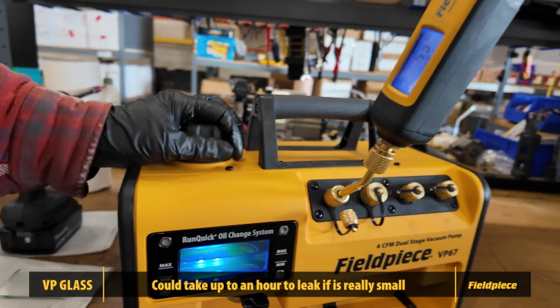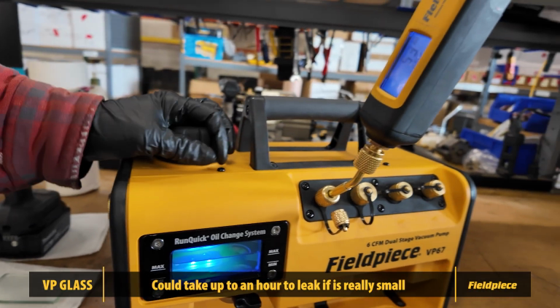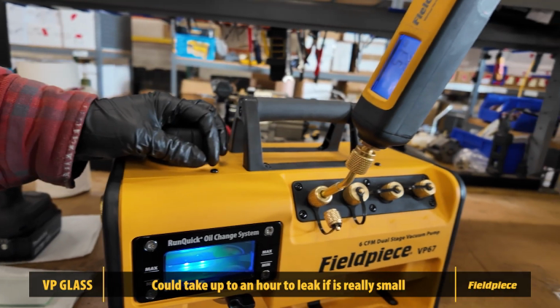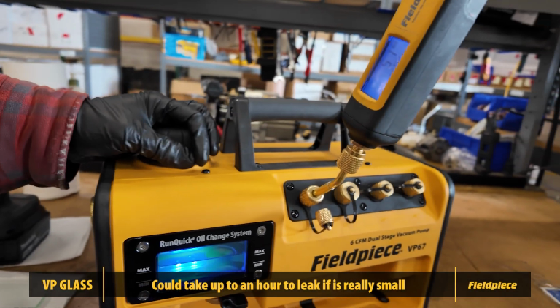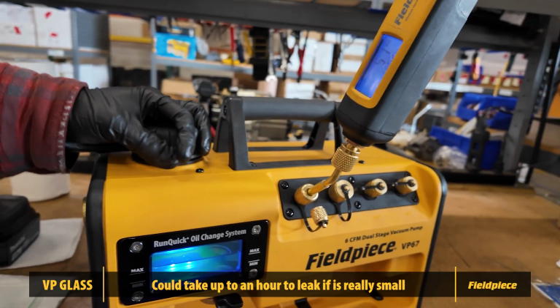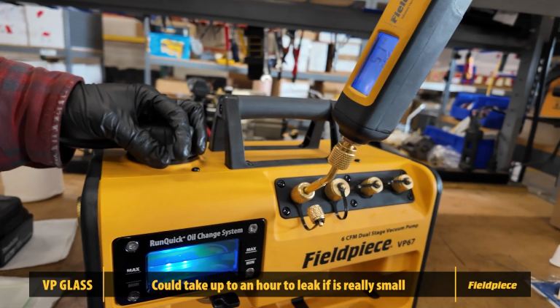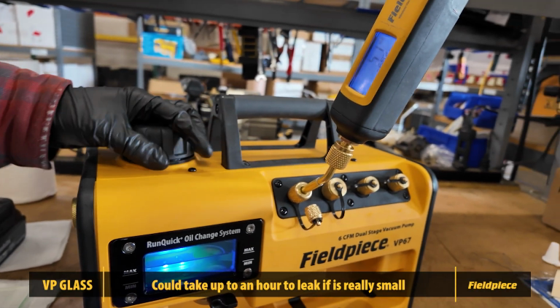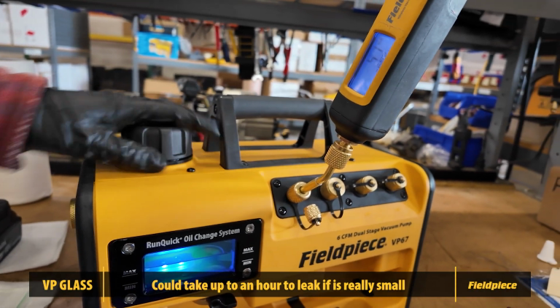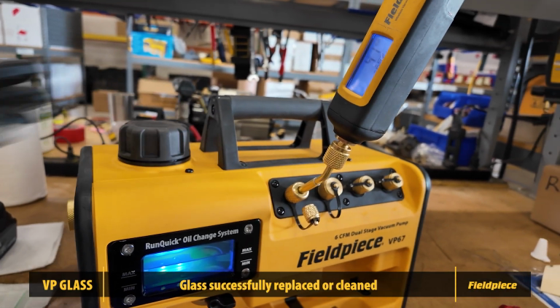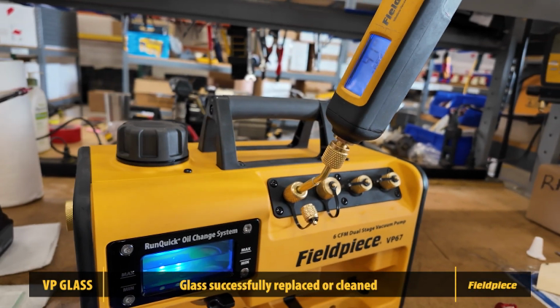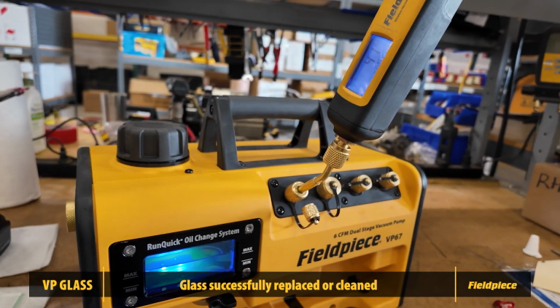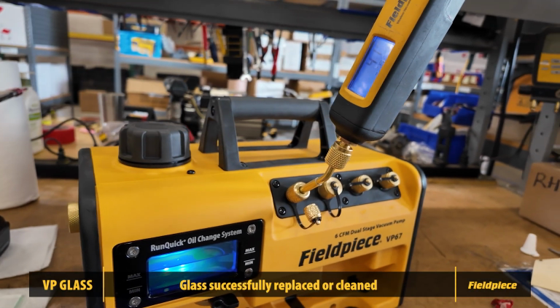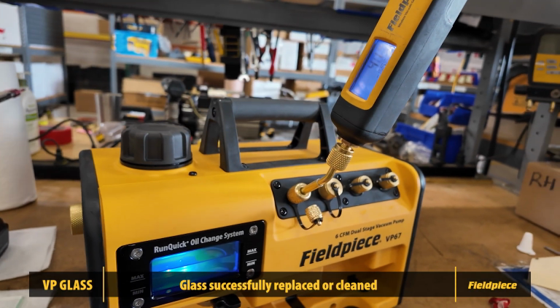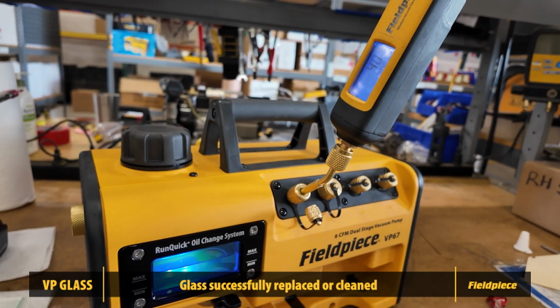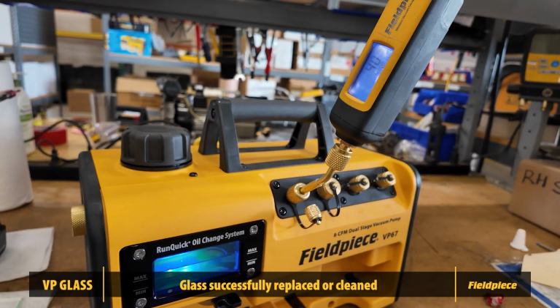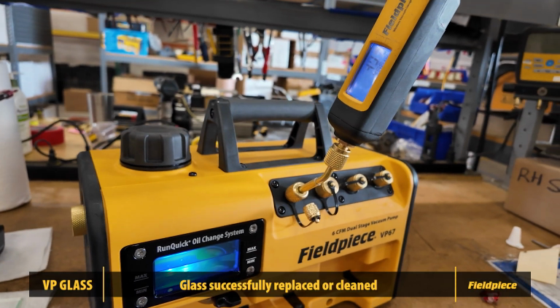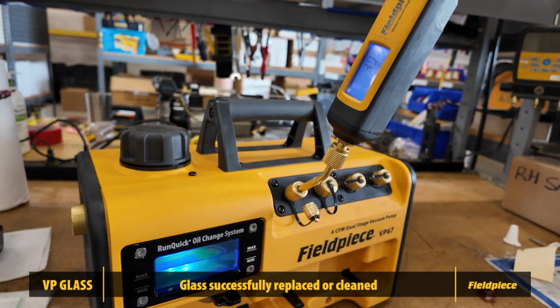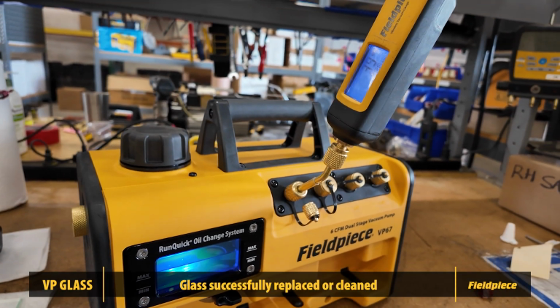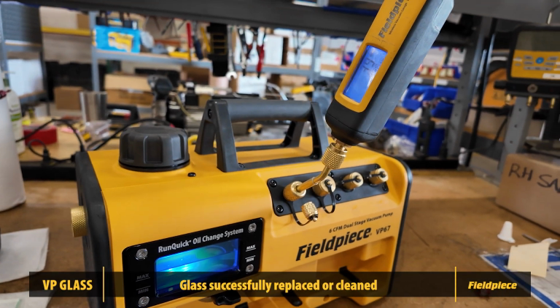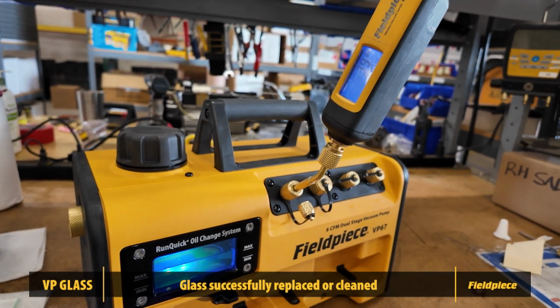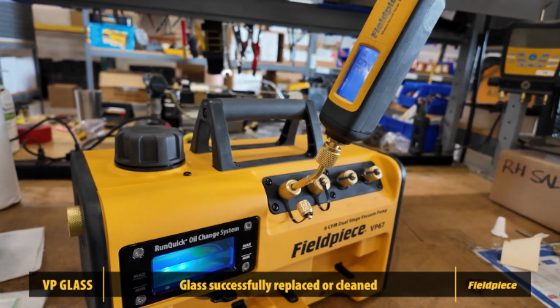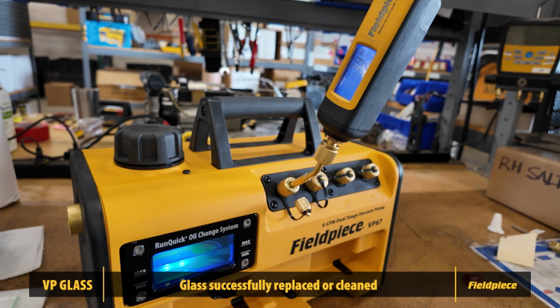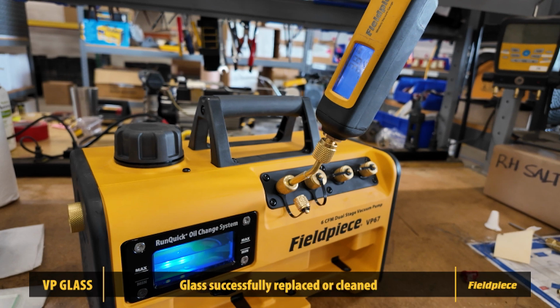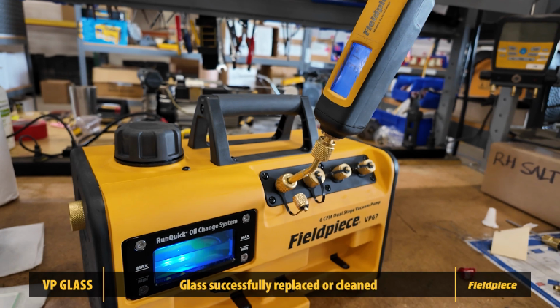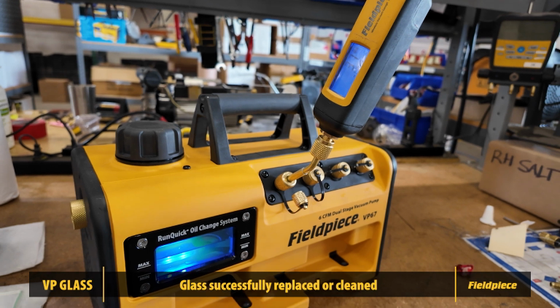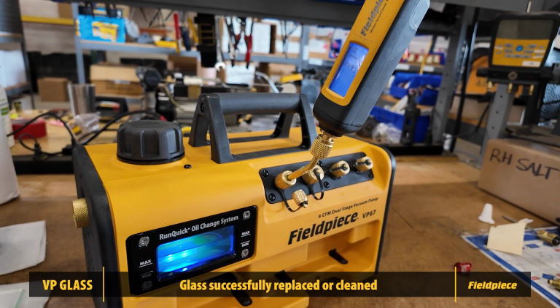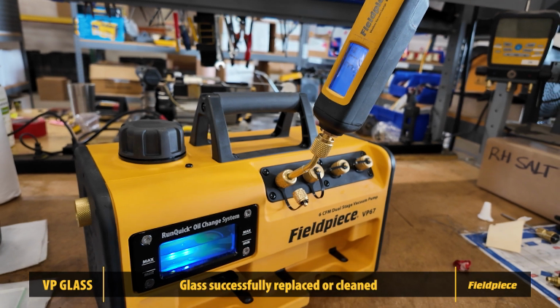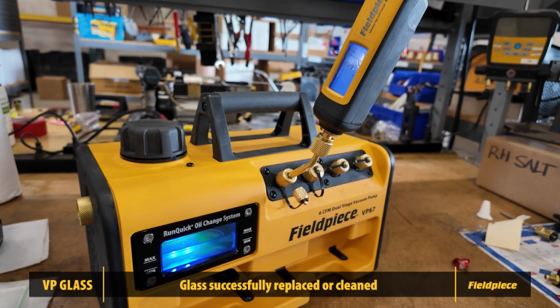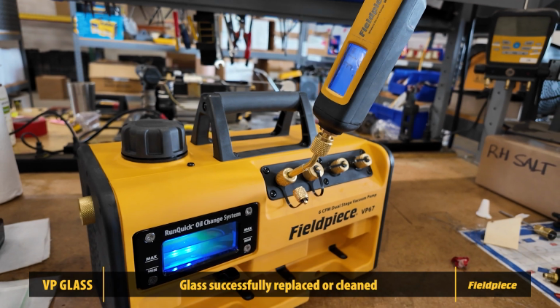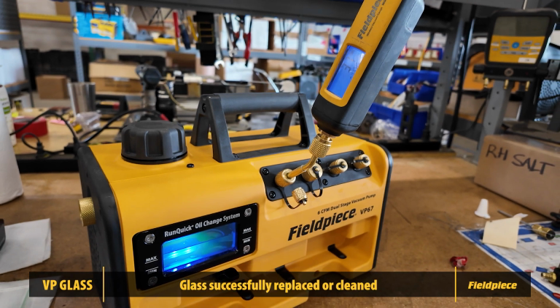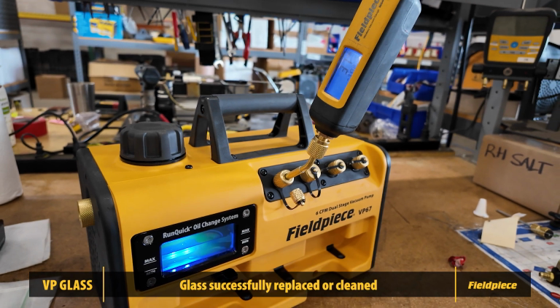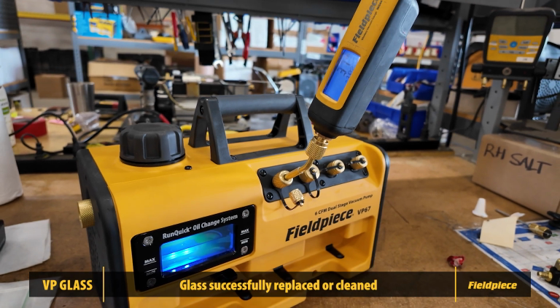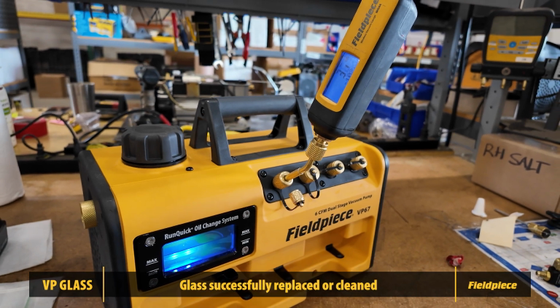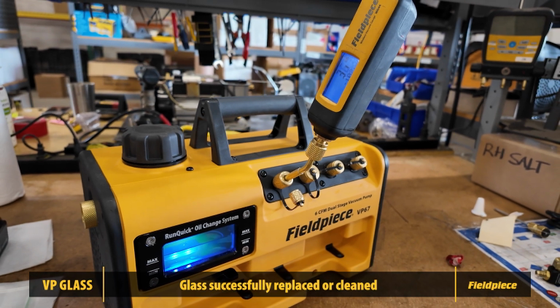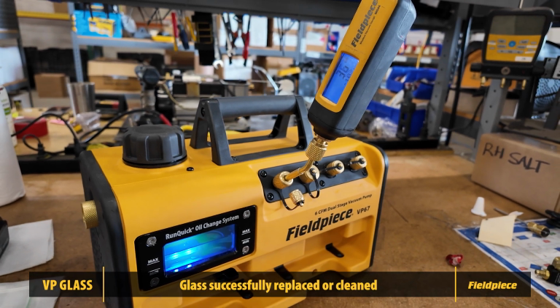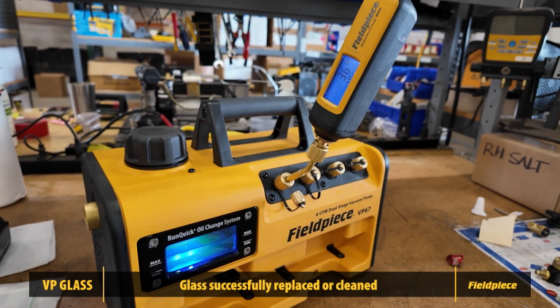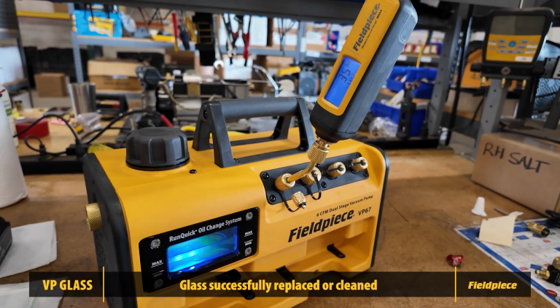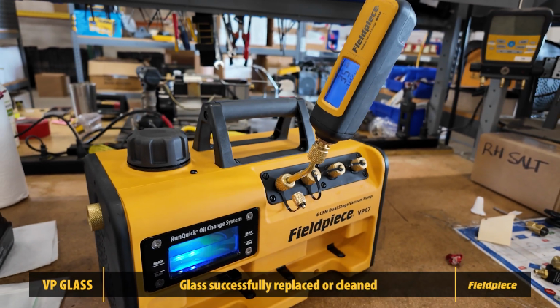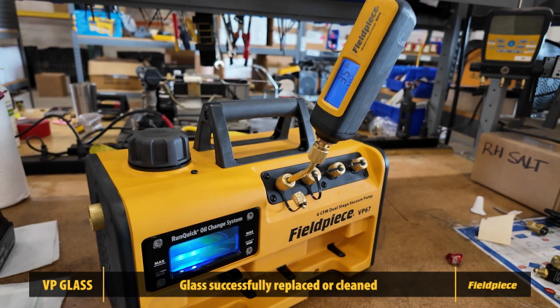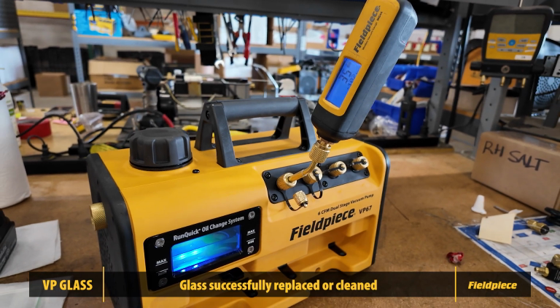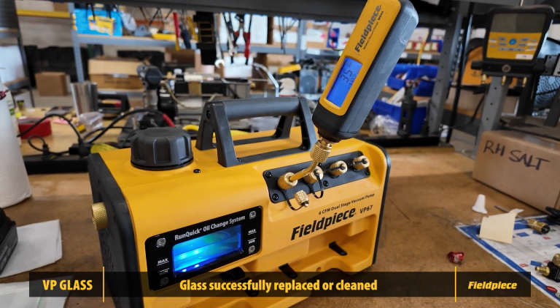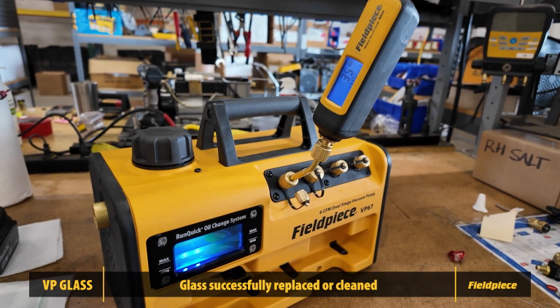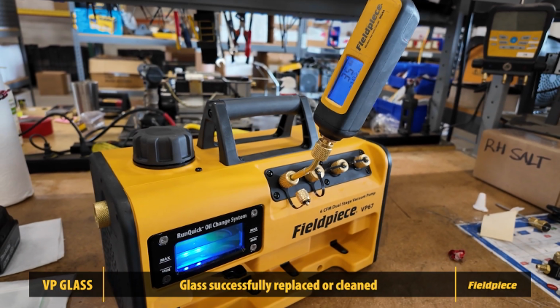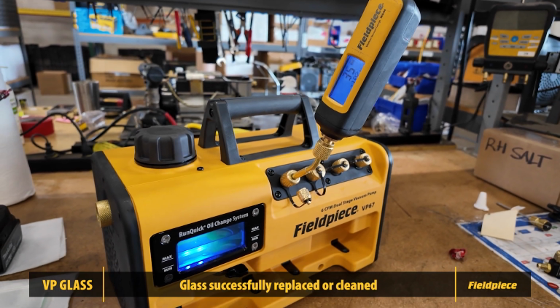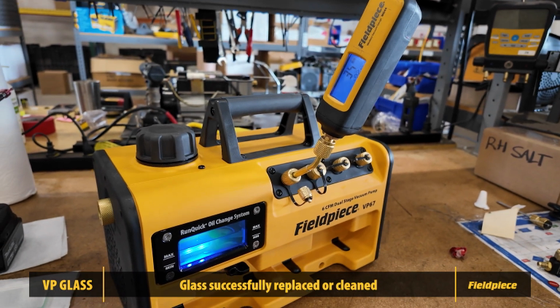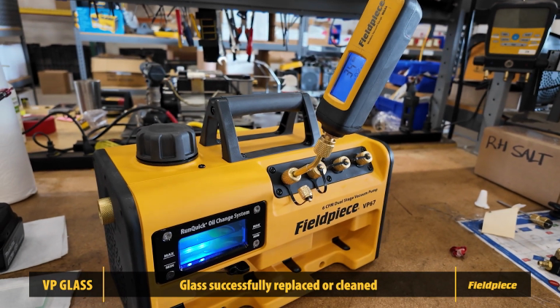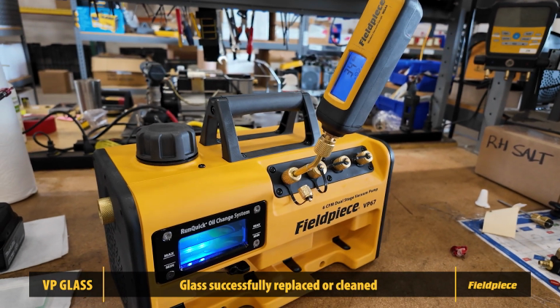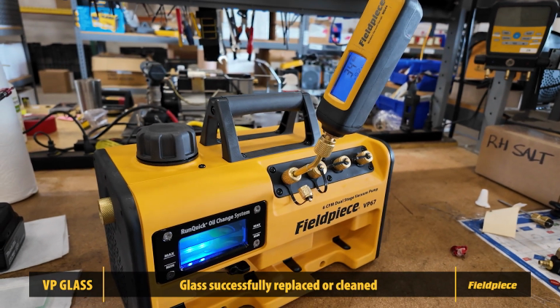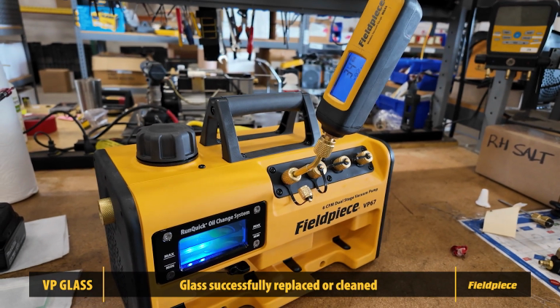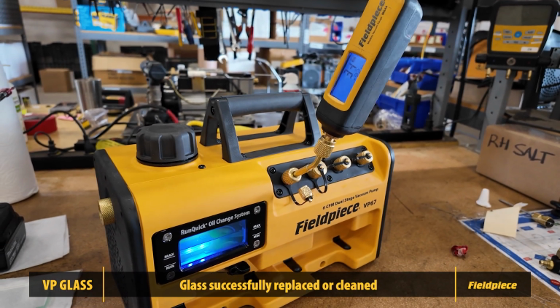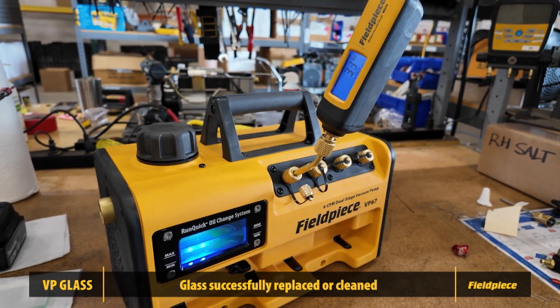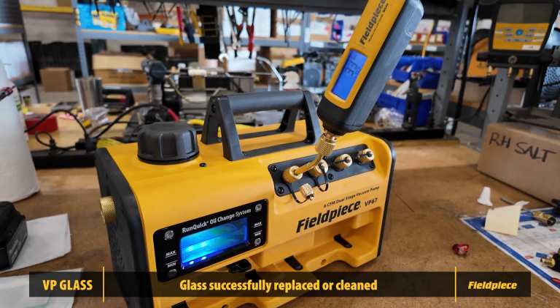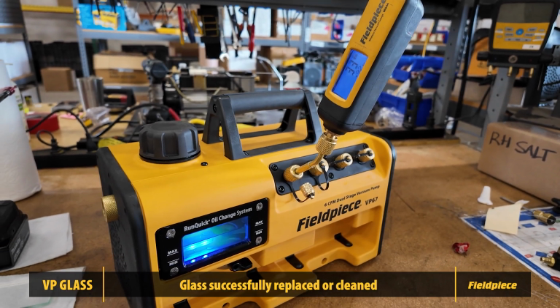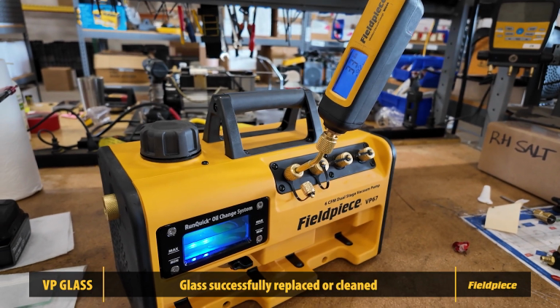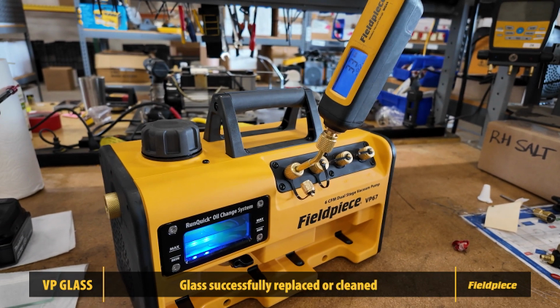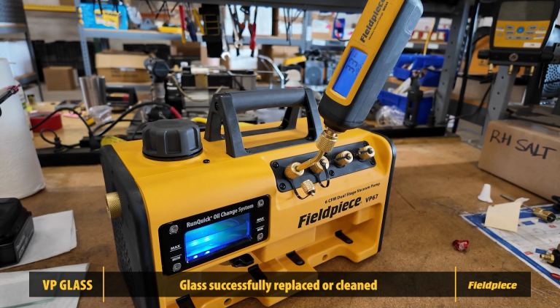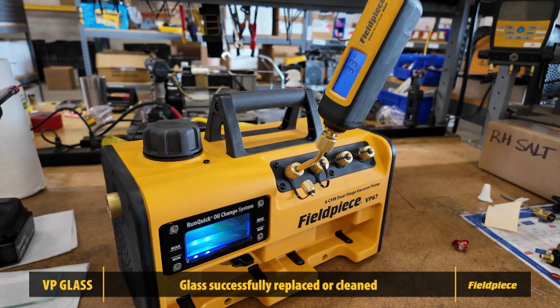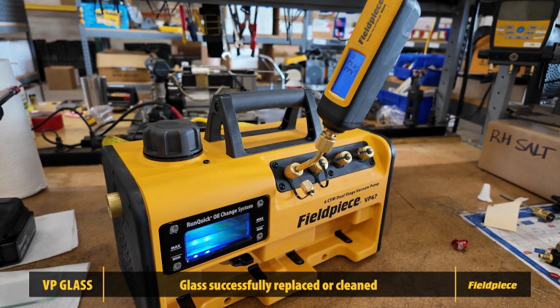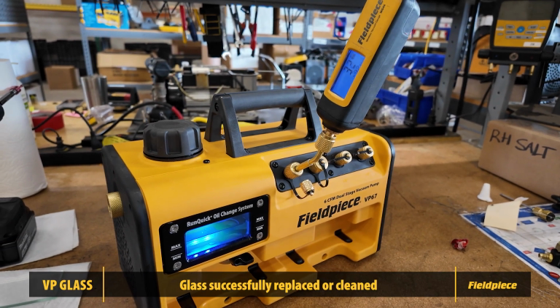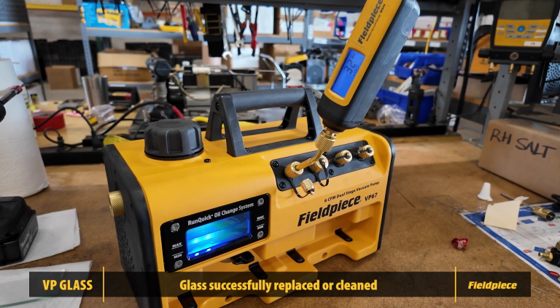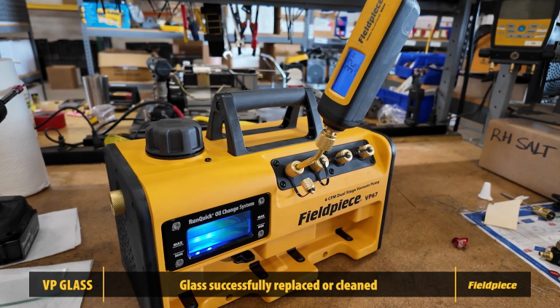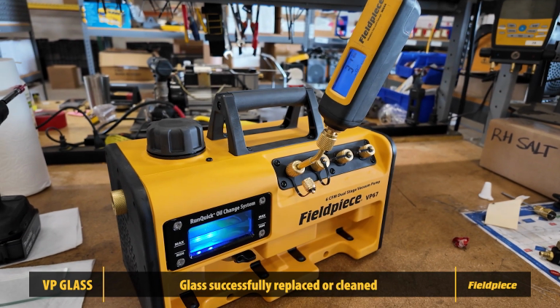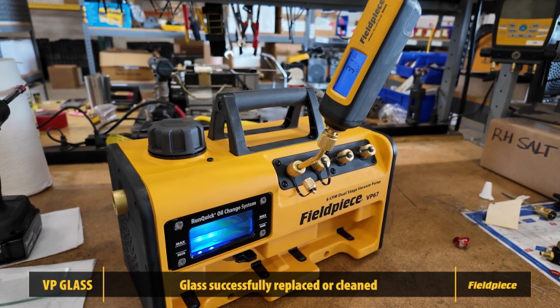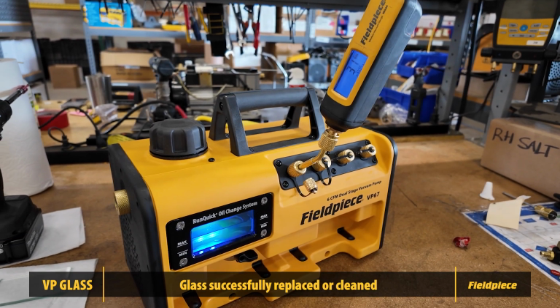And that's it! You've successfully cleaned your vacuum pump's glass oil window. Like and subscribe for more tips and product support.